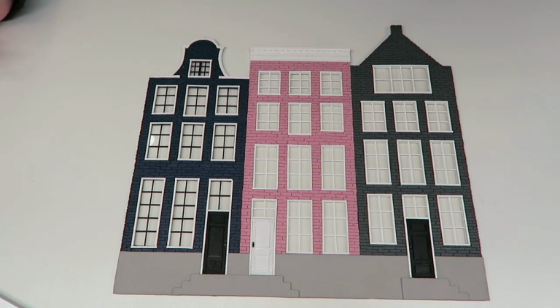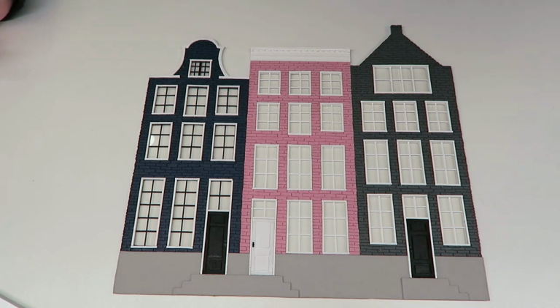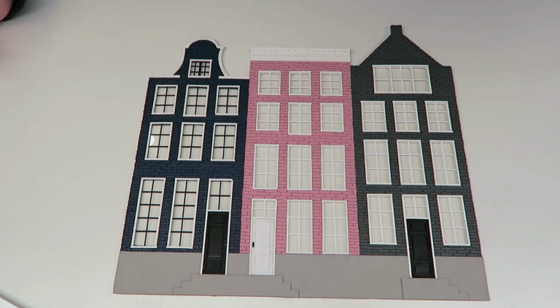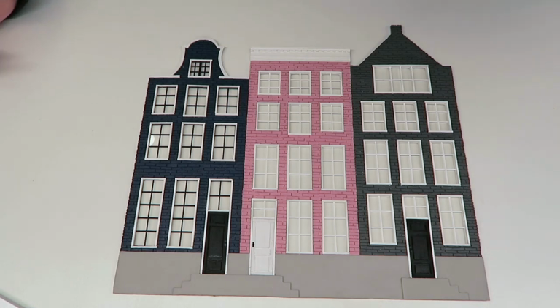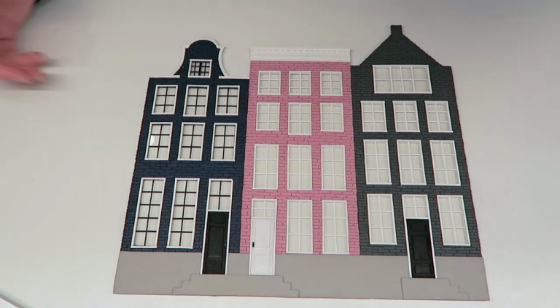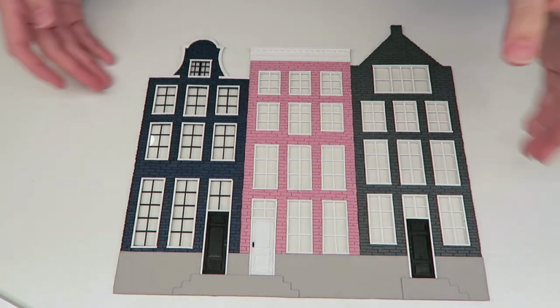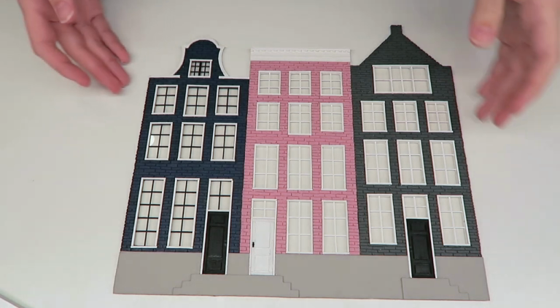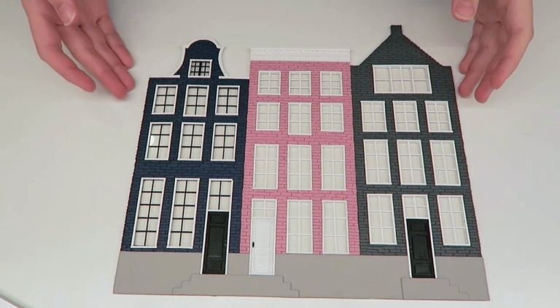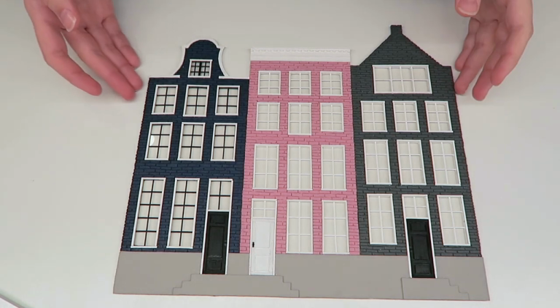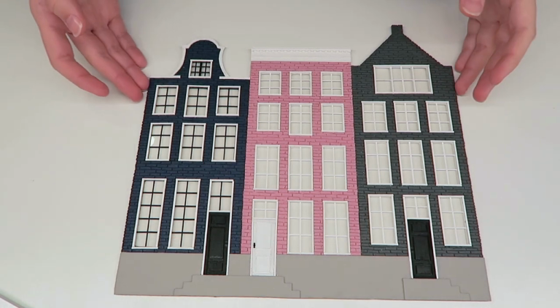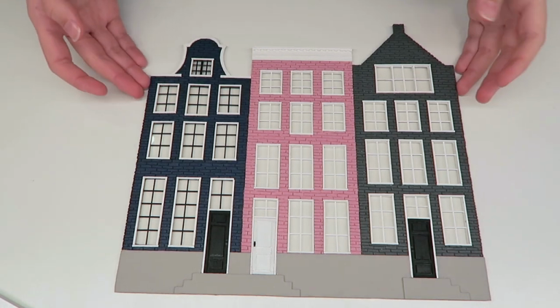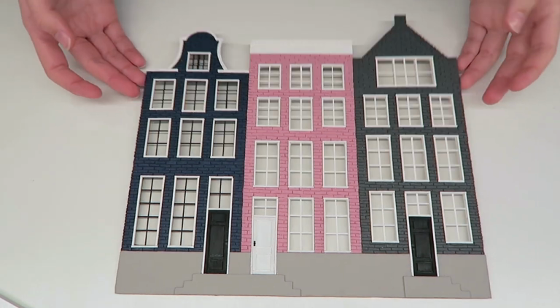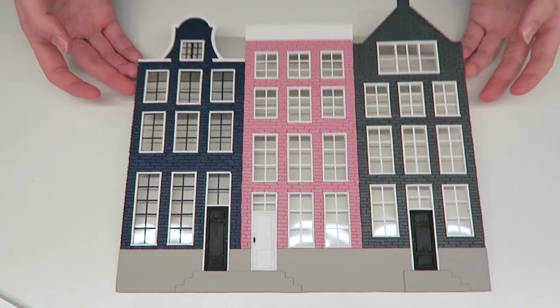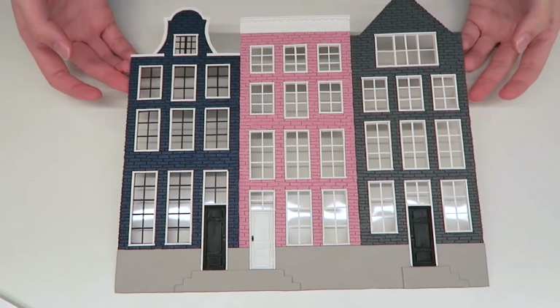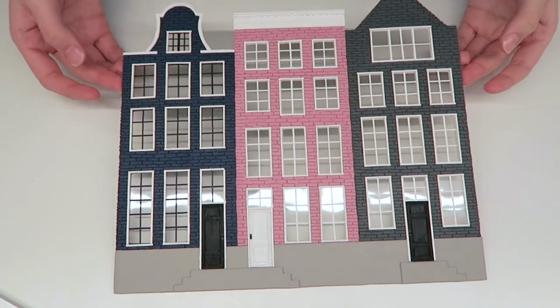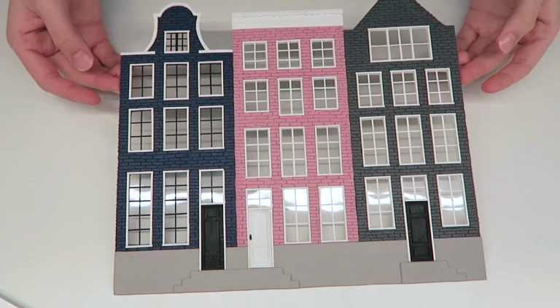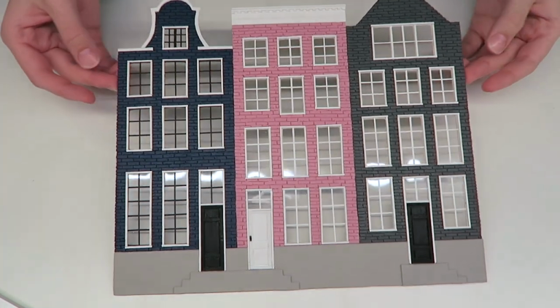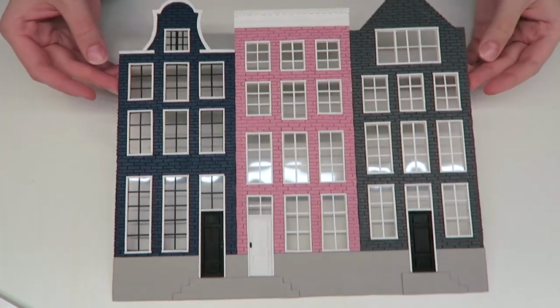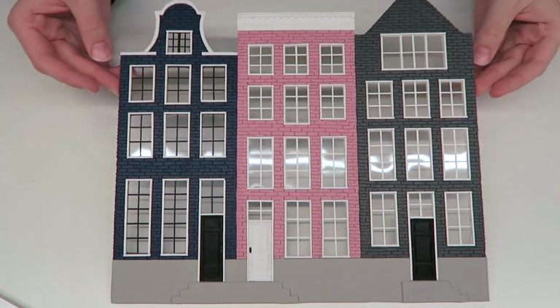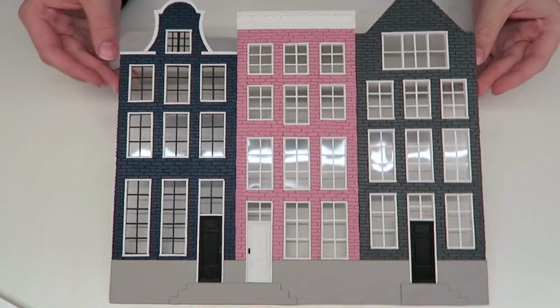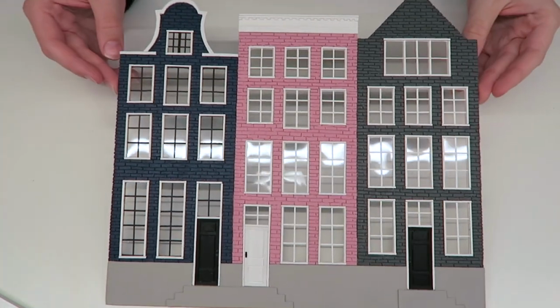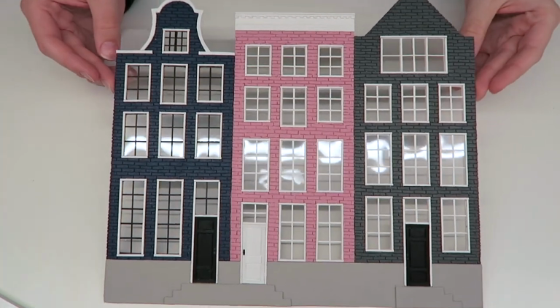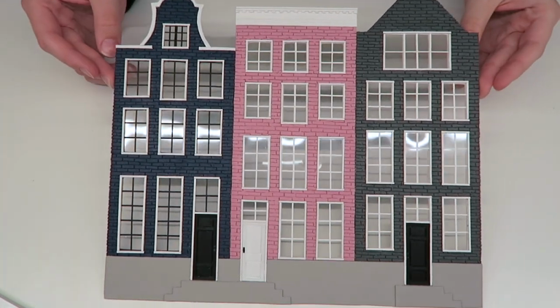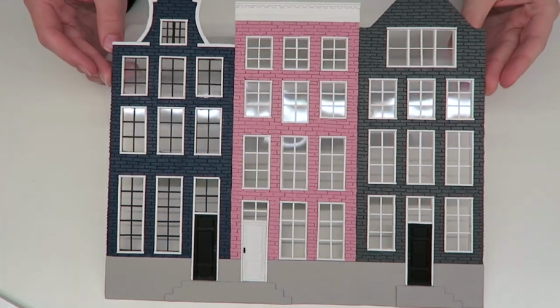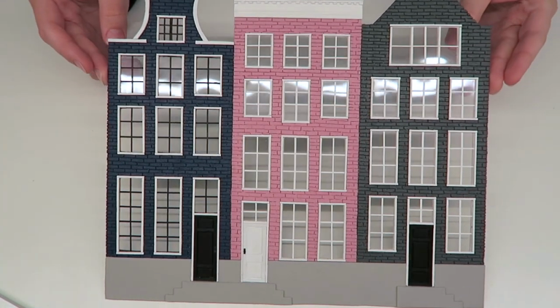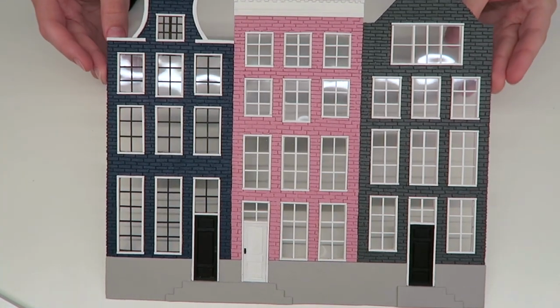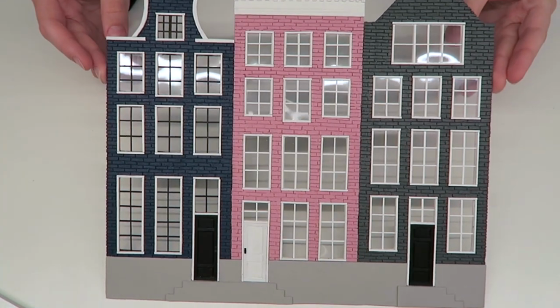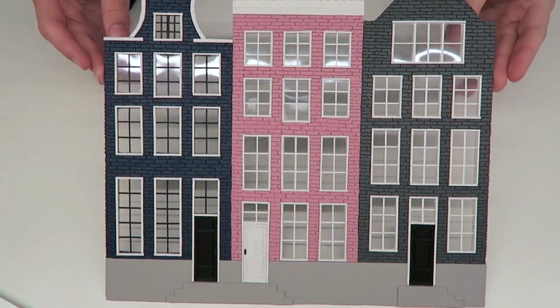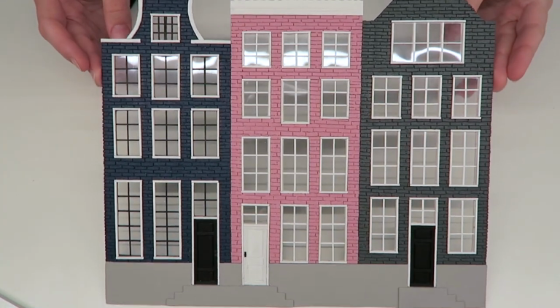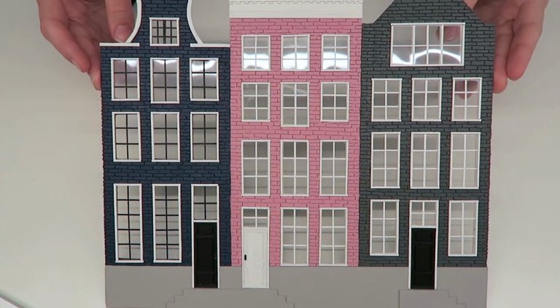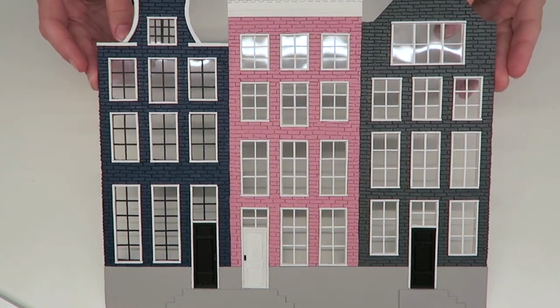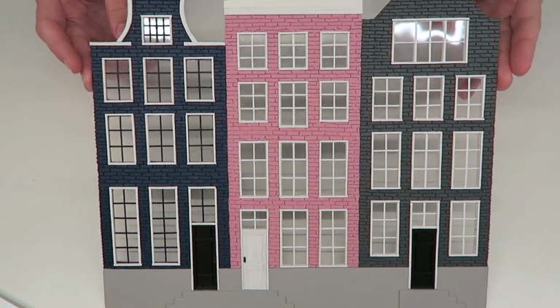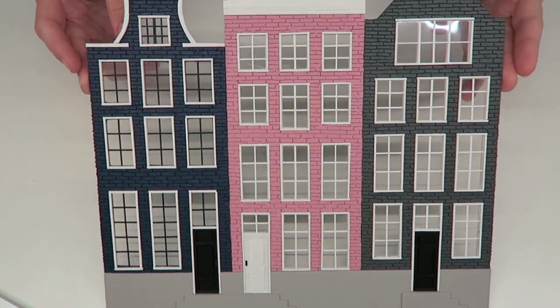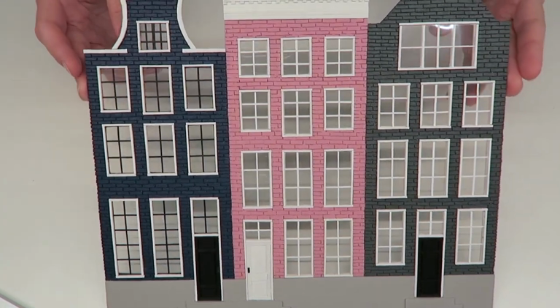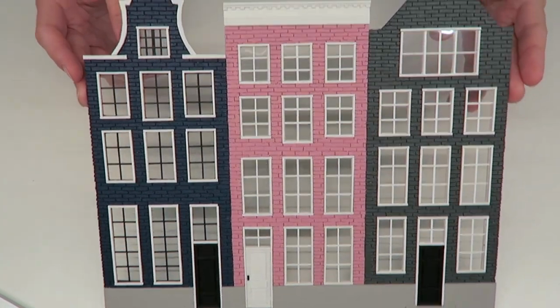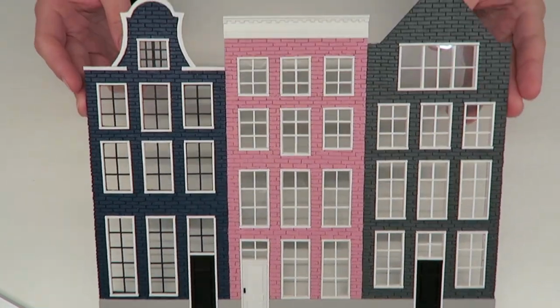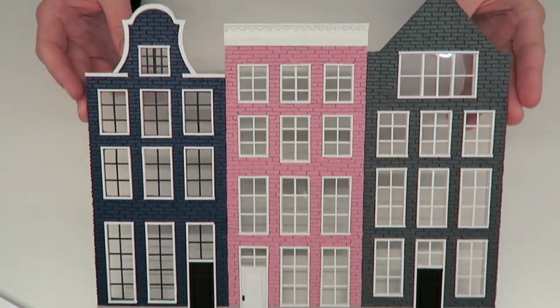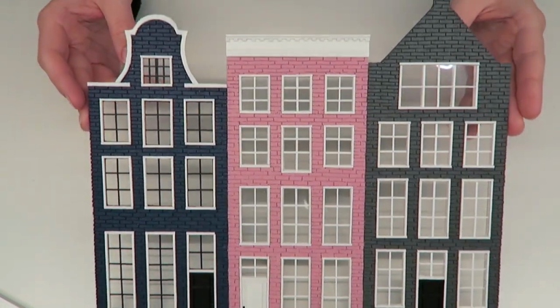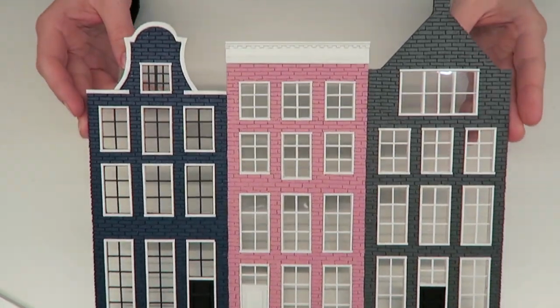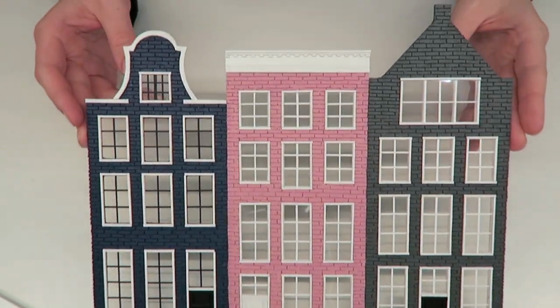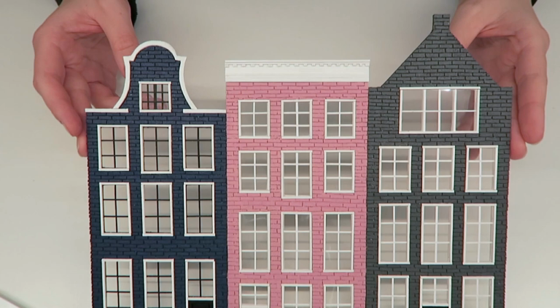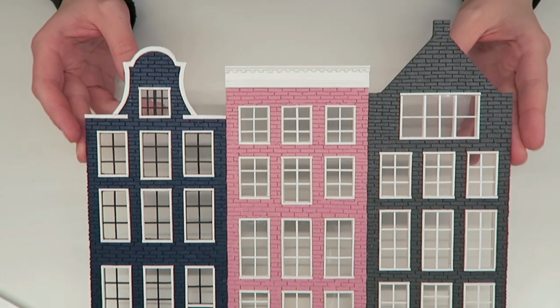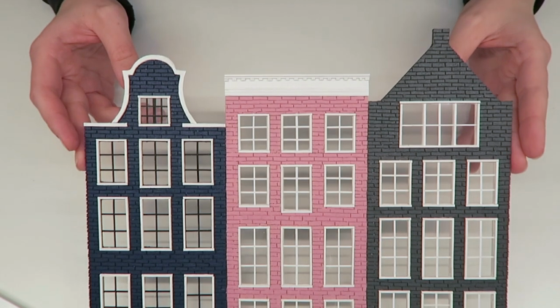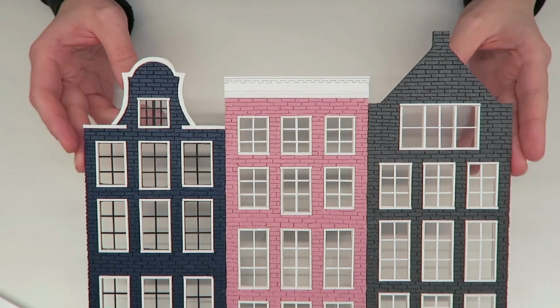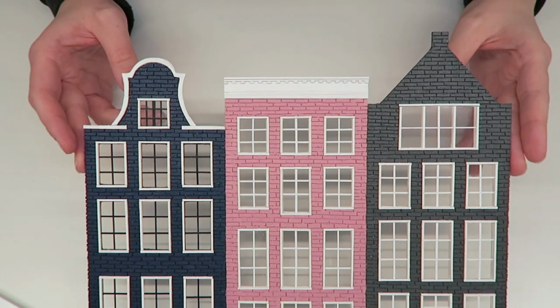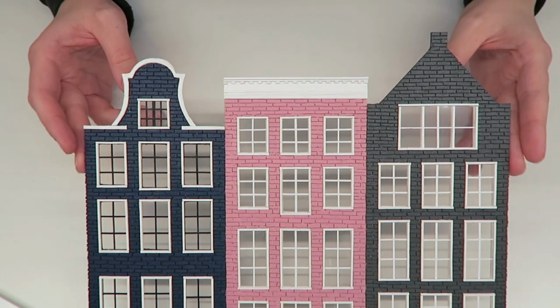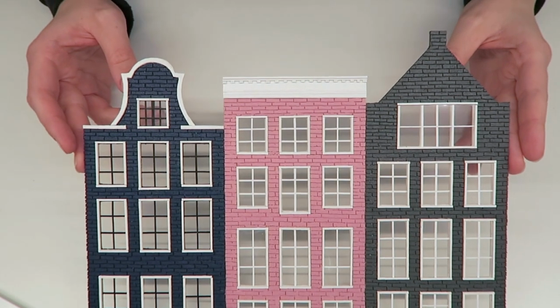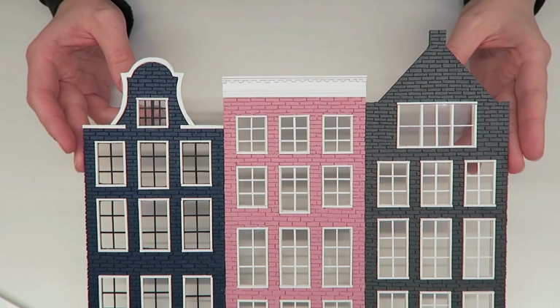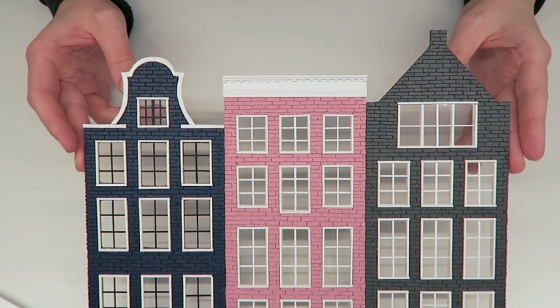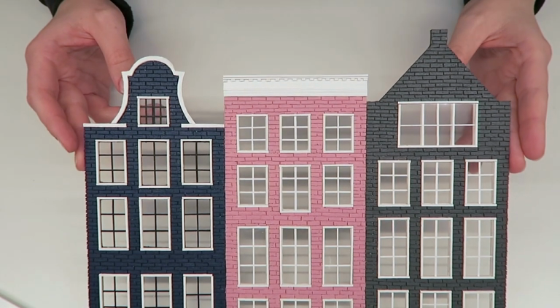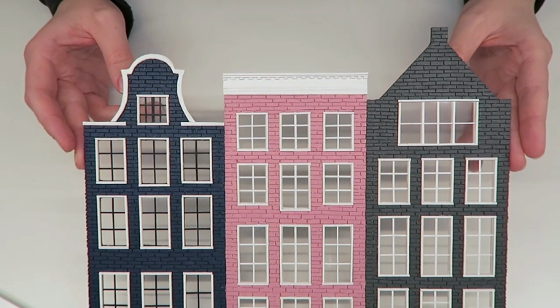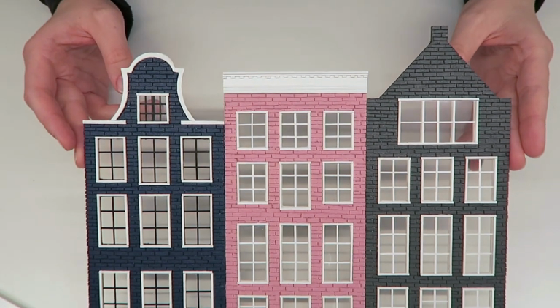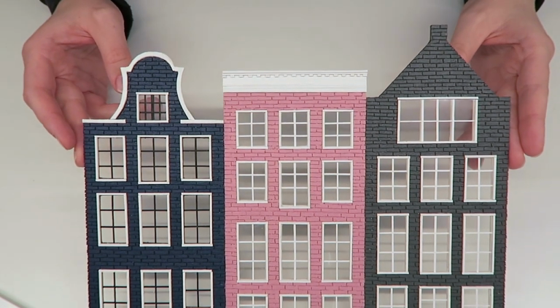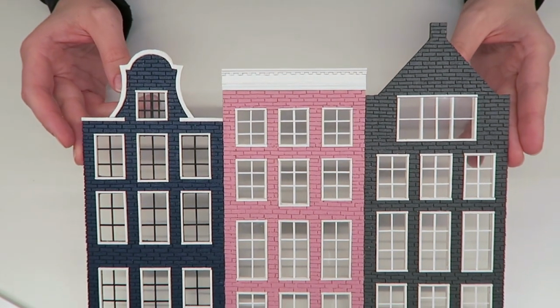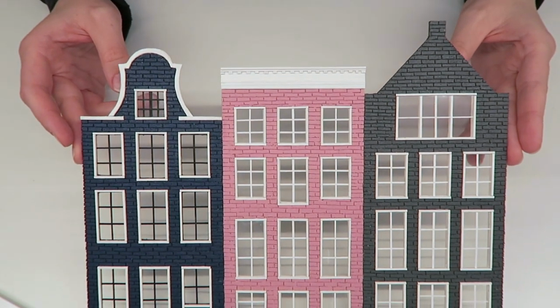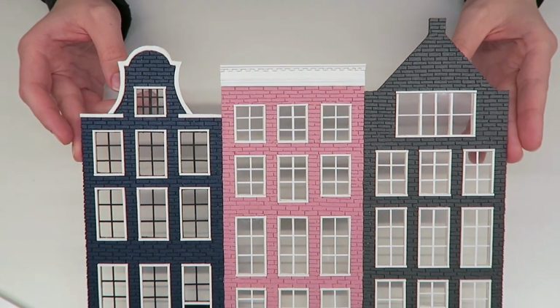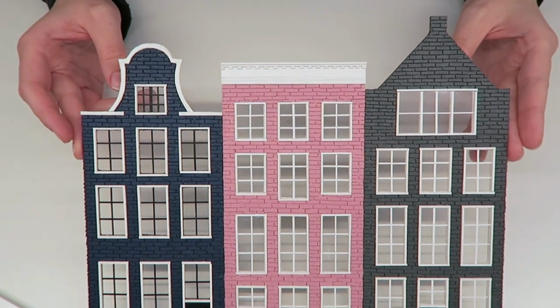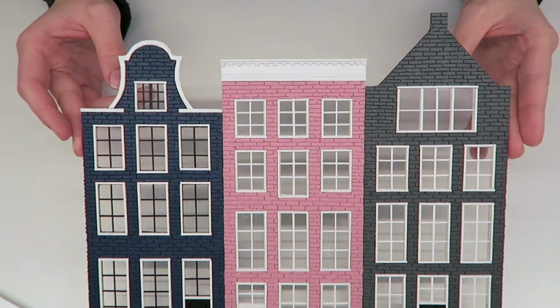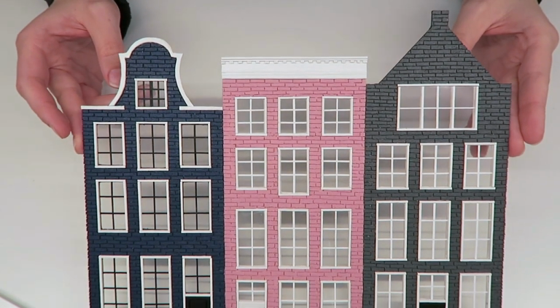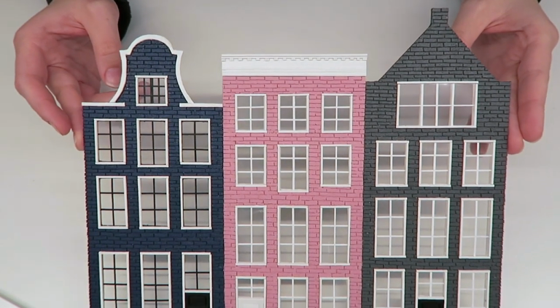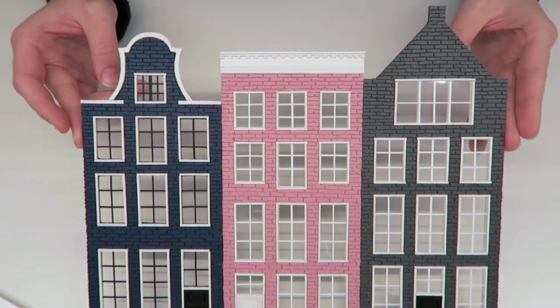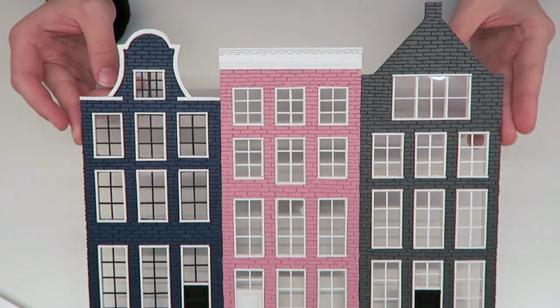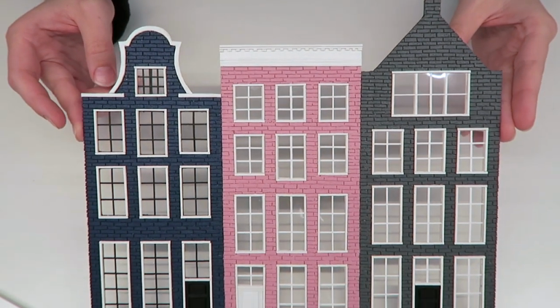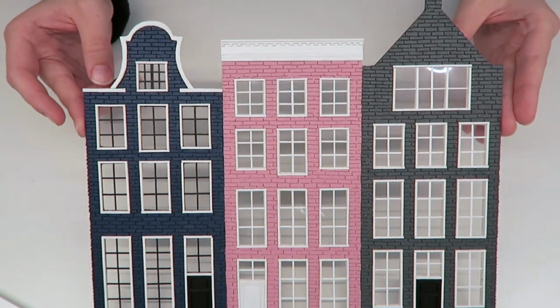Hey crafters! Today I will be showing you how I made this miniature house facade of three houses I saw in Amsterdam.